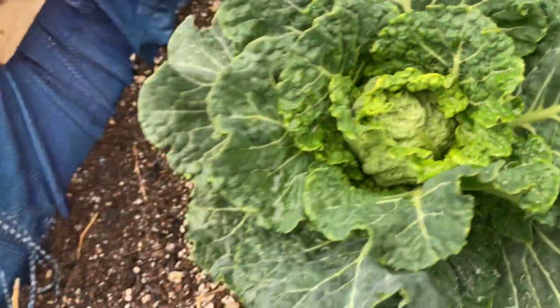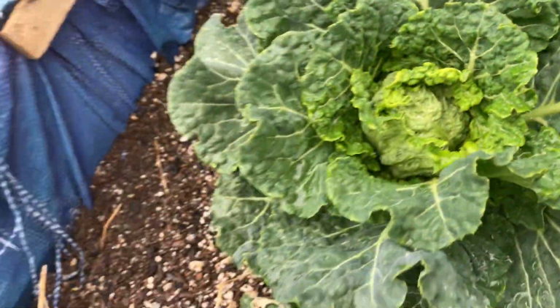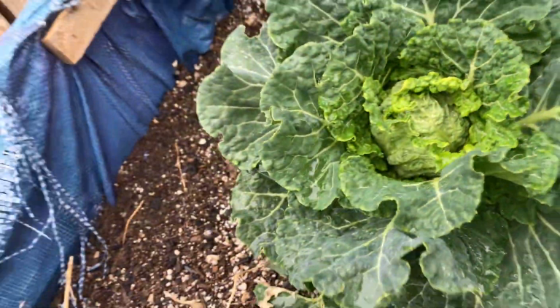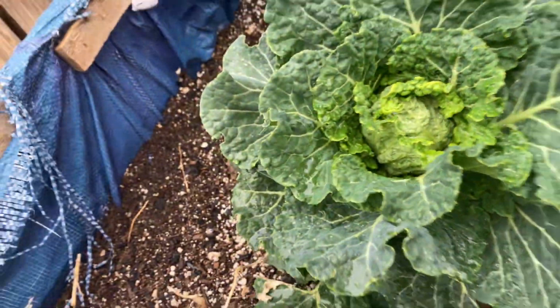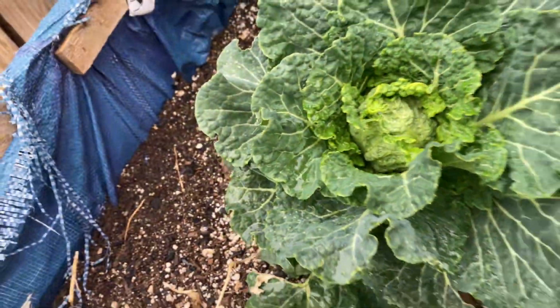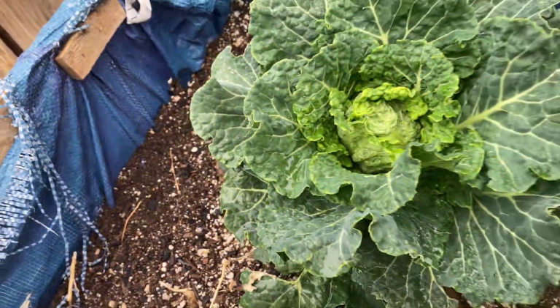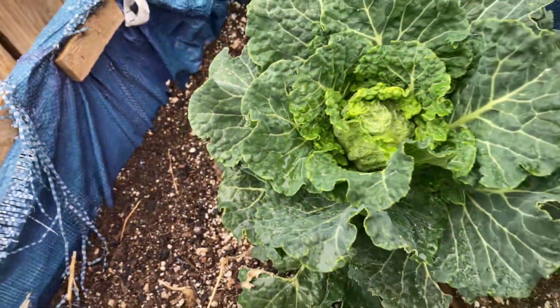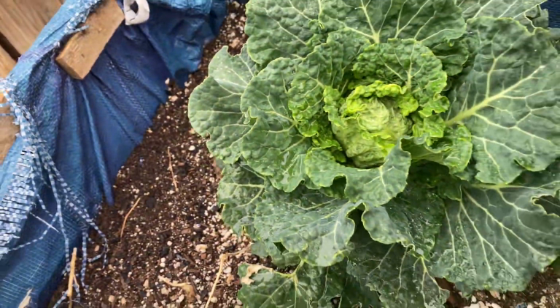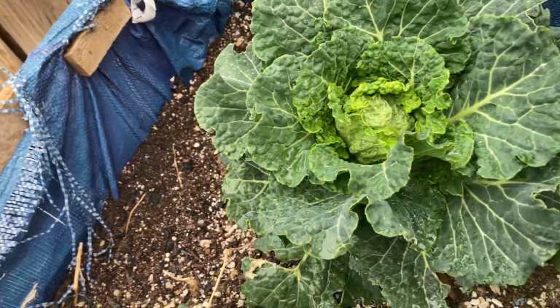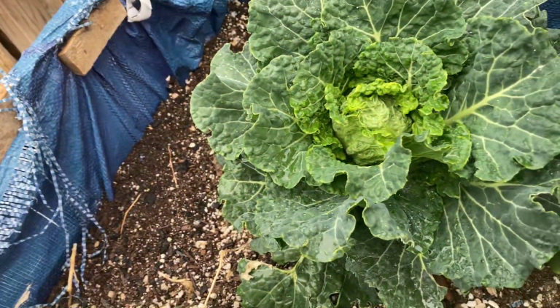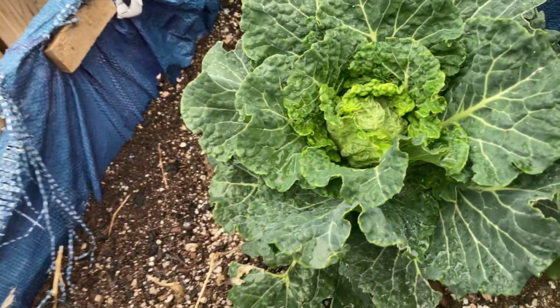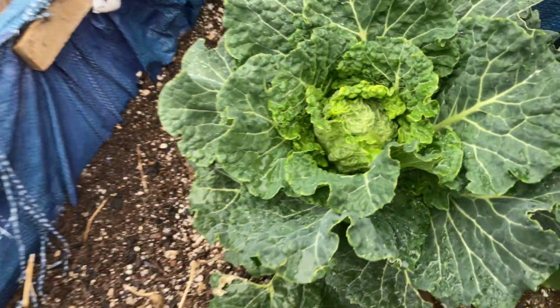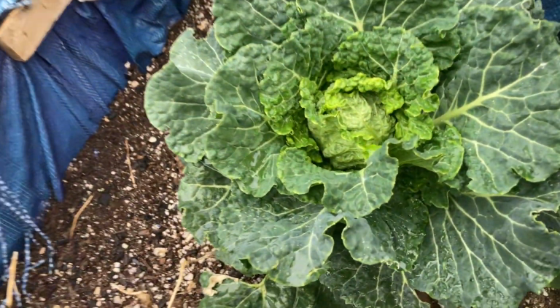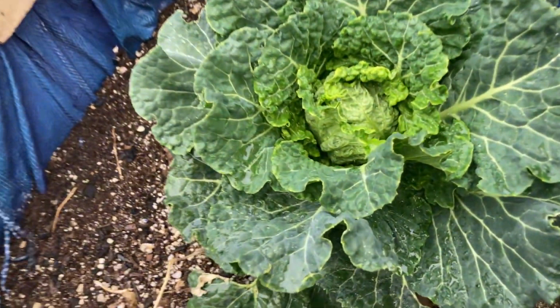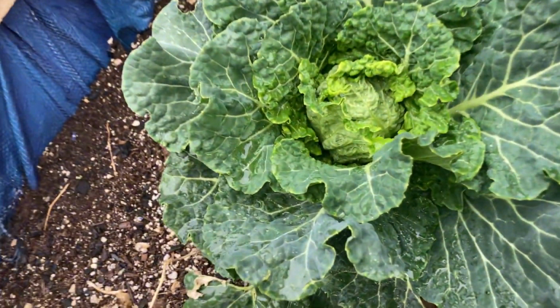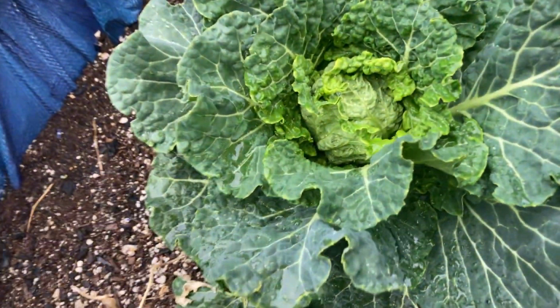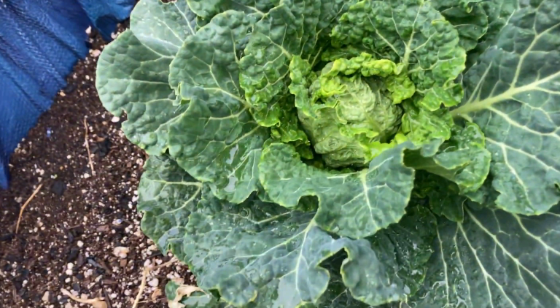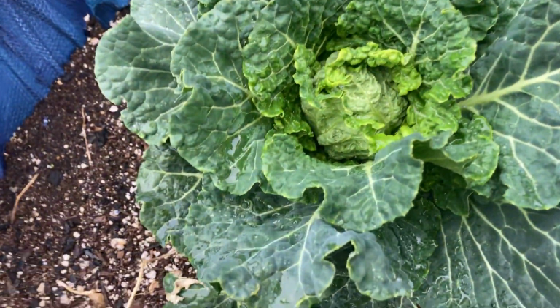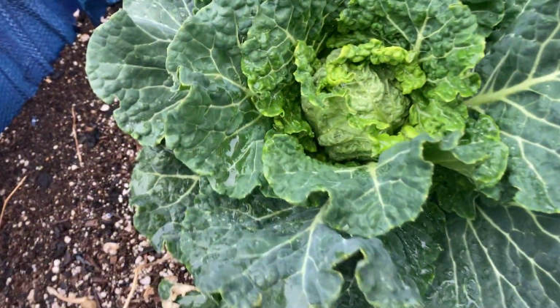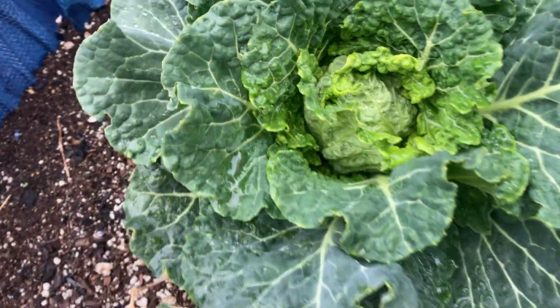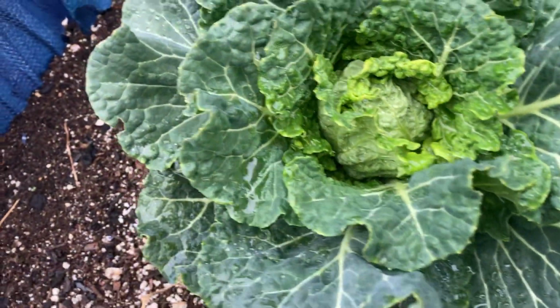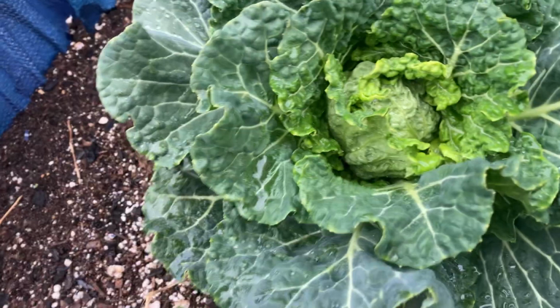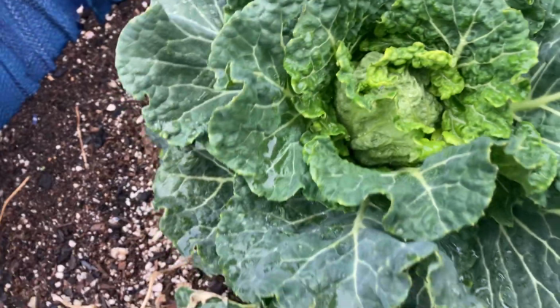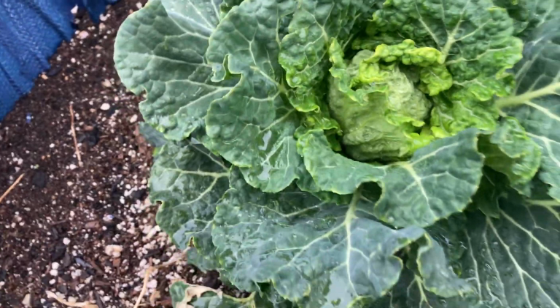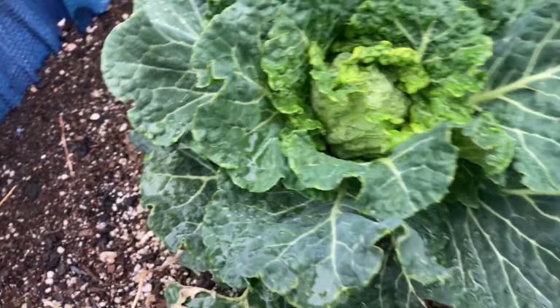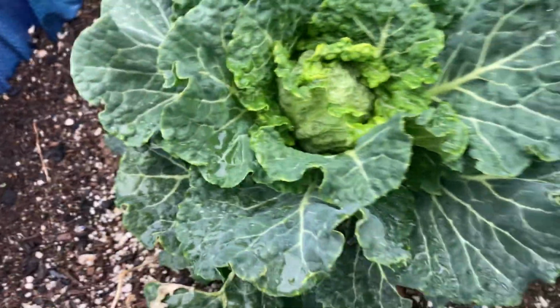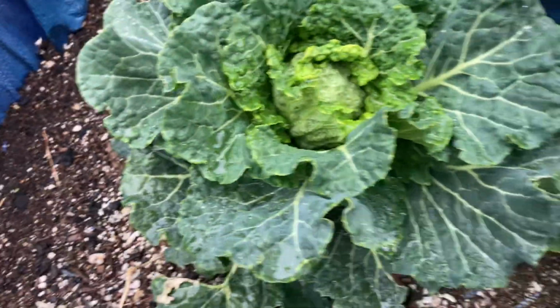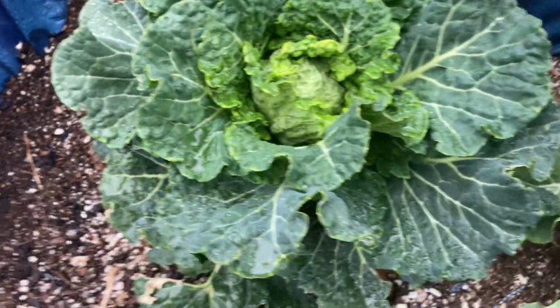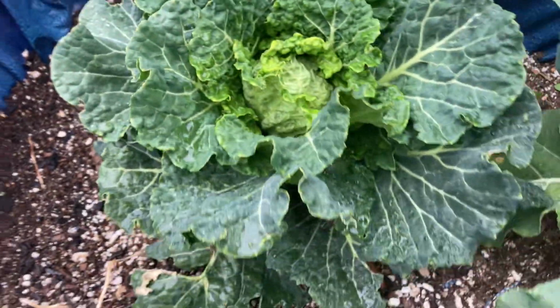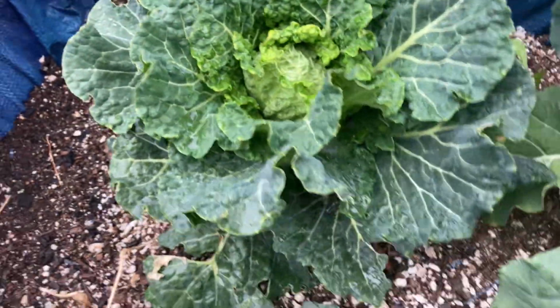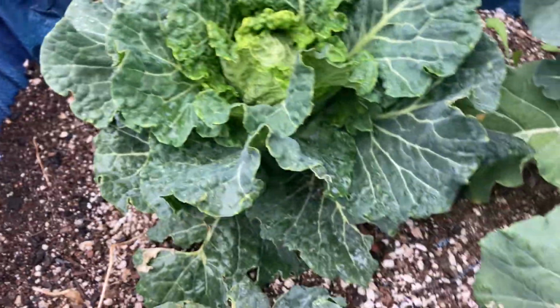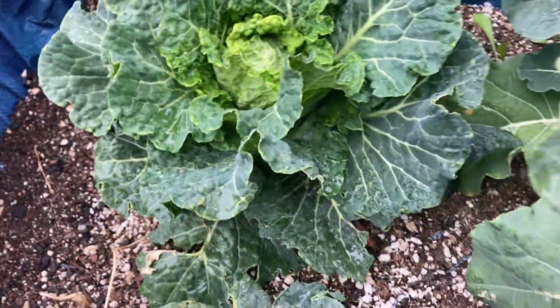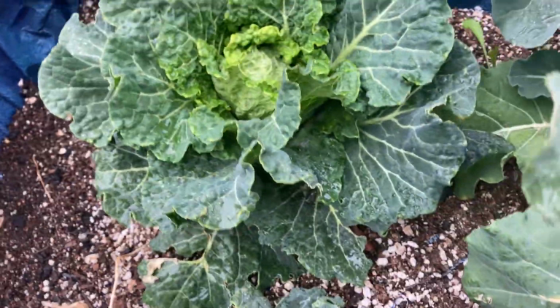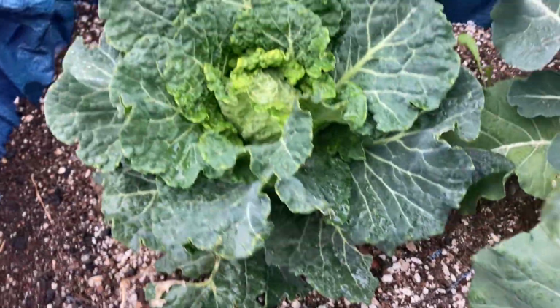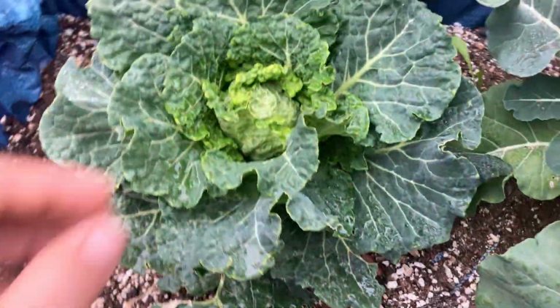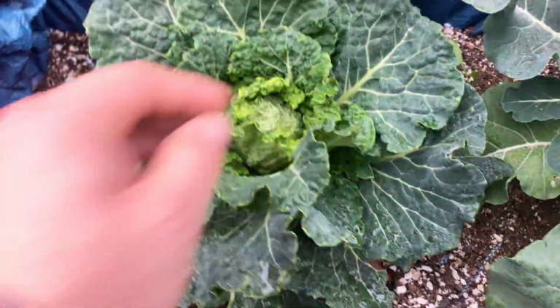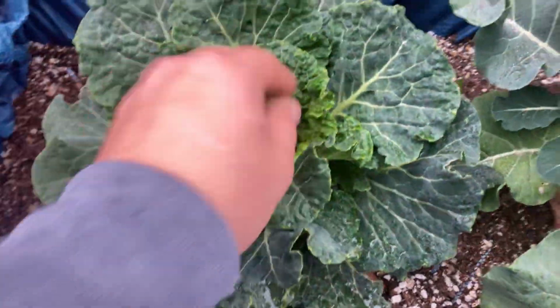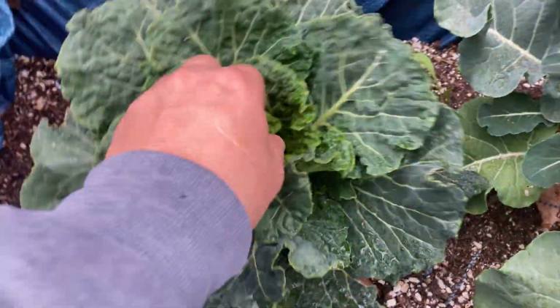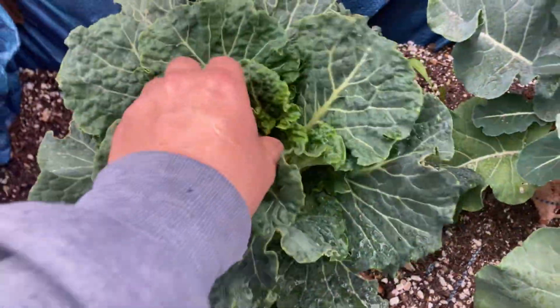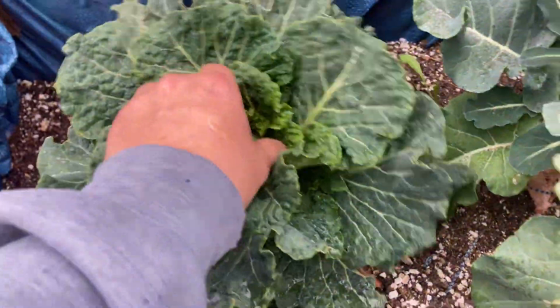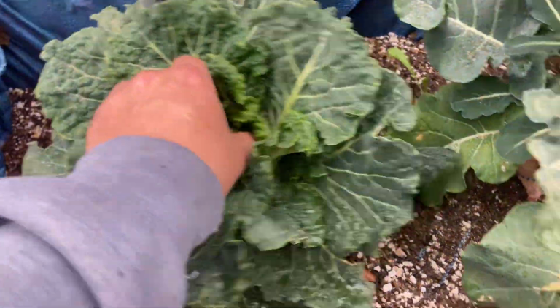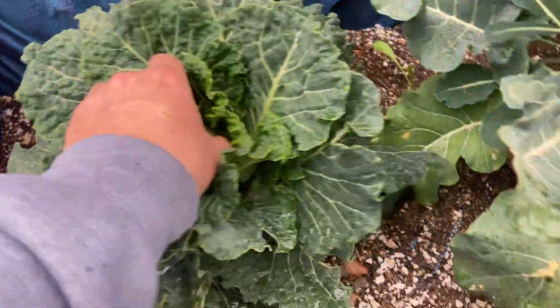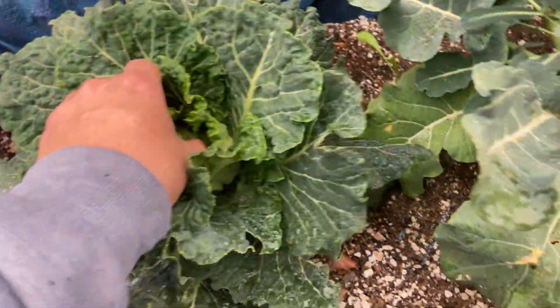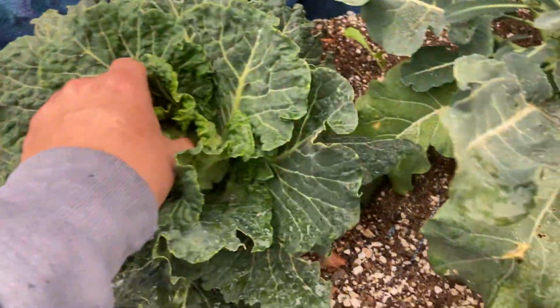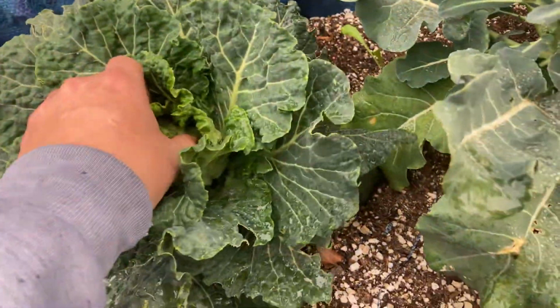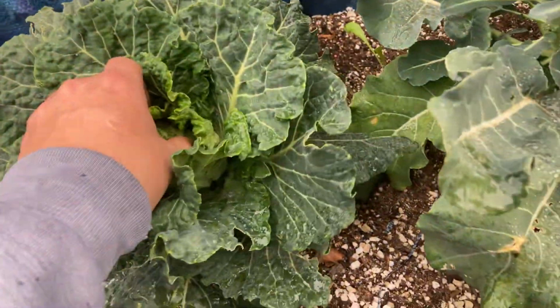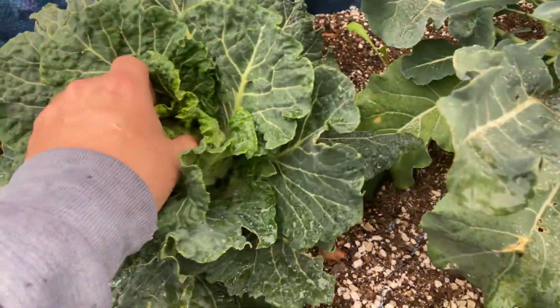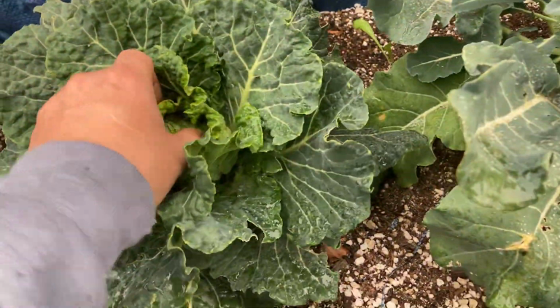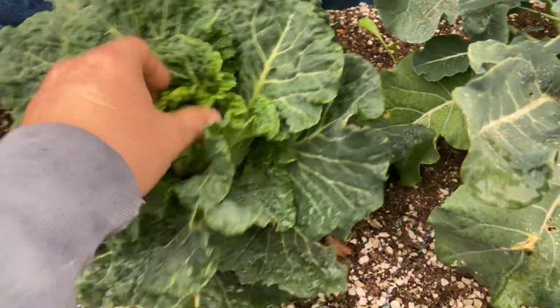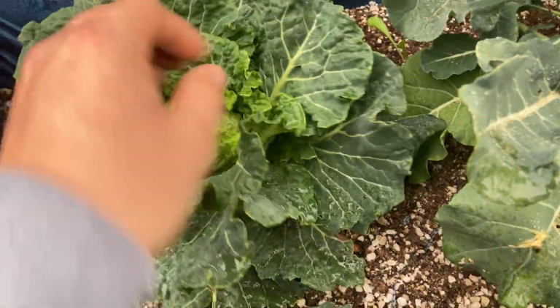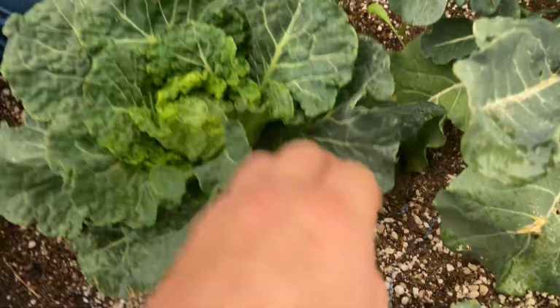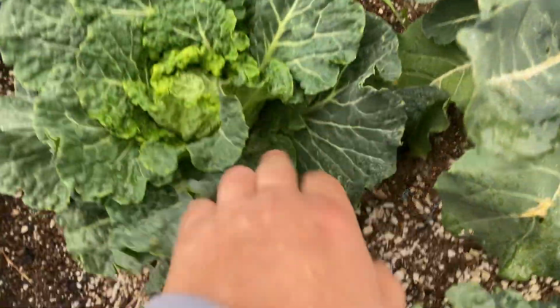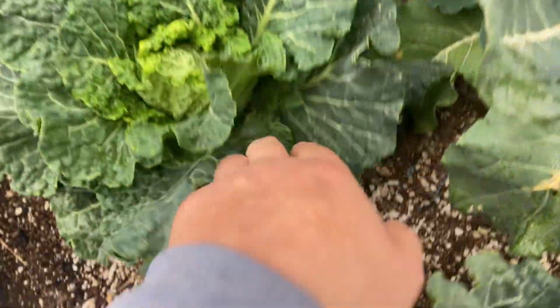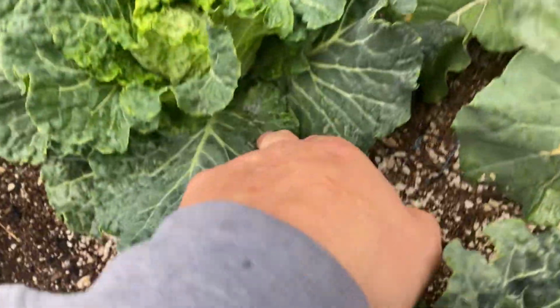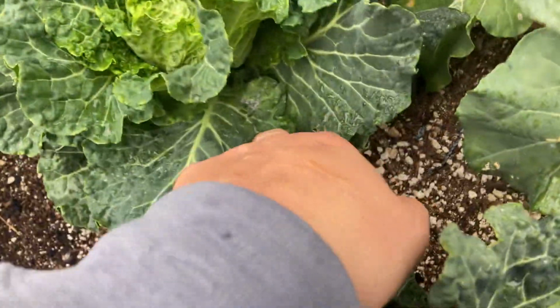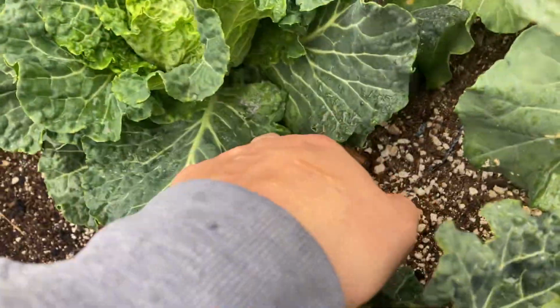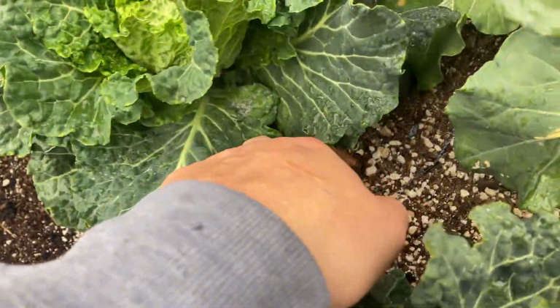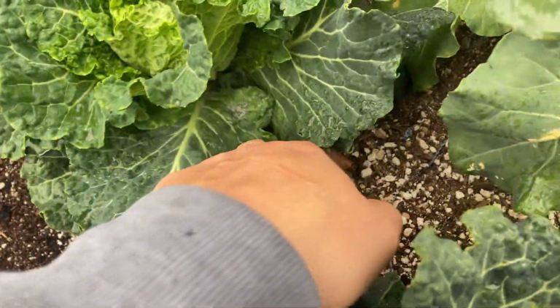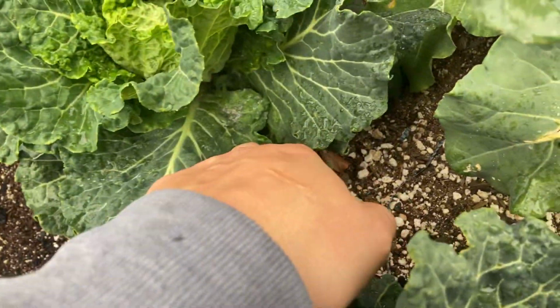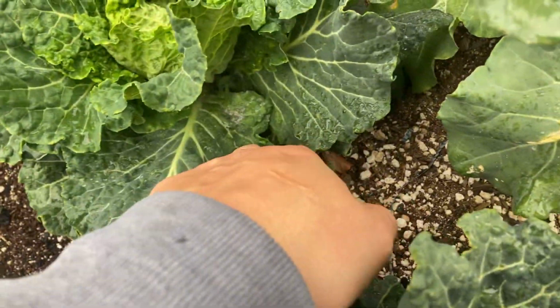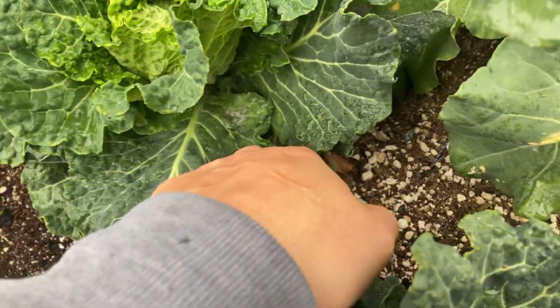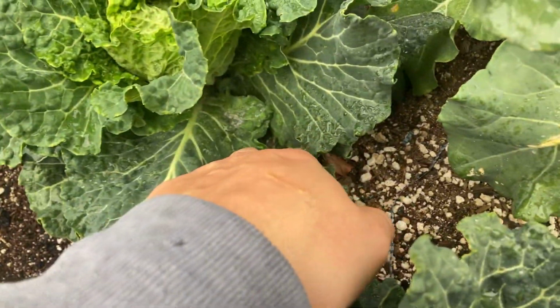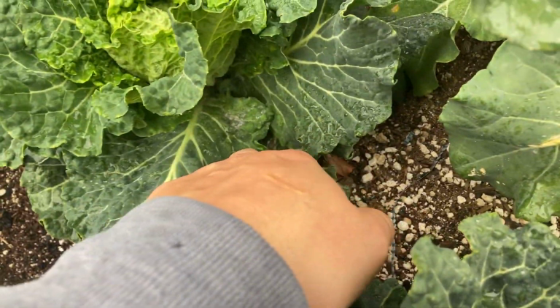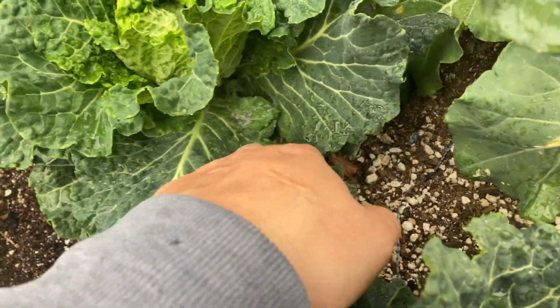You can feel all the leaves in there too. It's crazy — it feels almost like a rubber band or something.